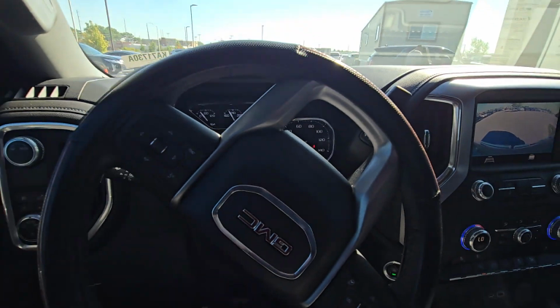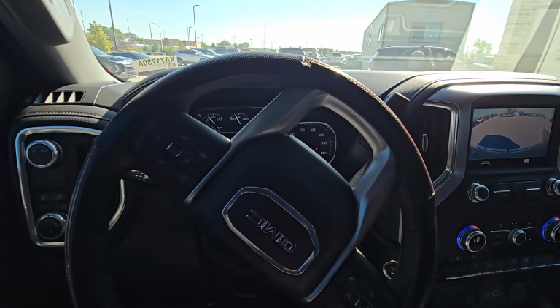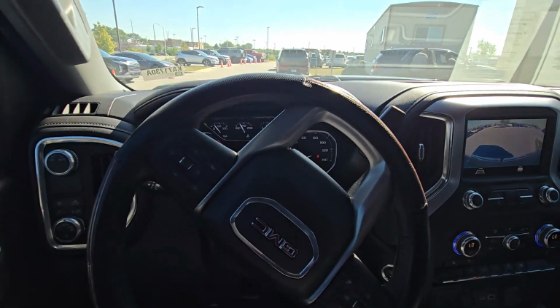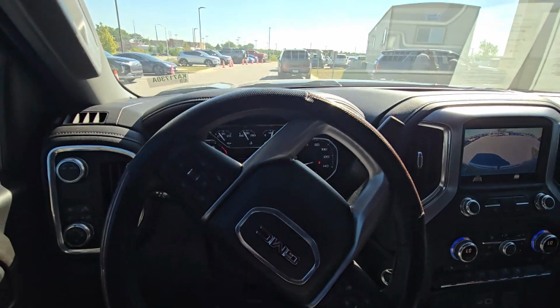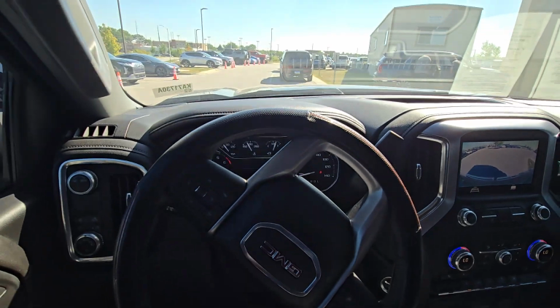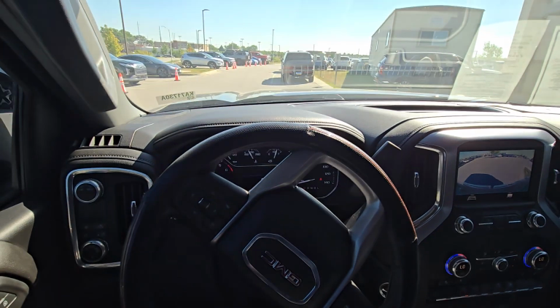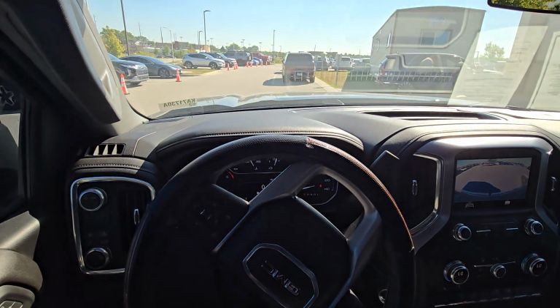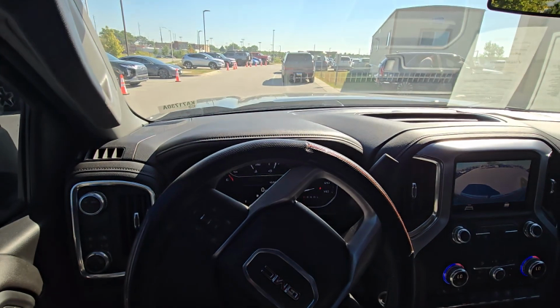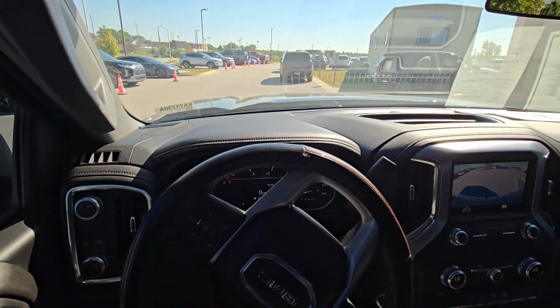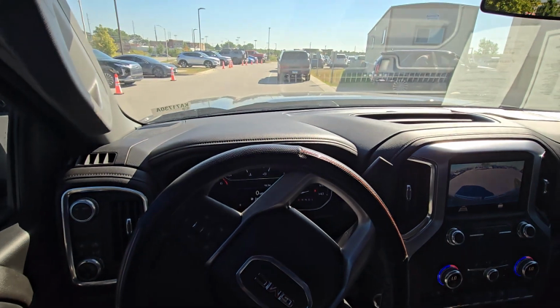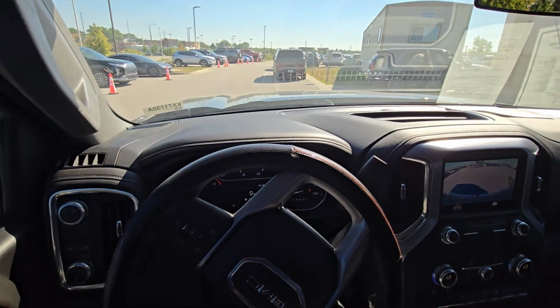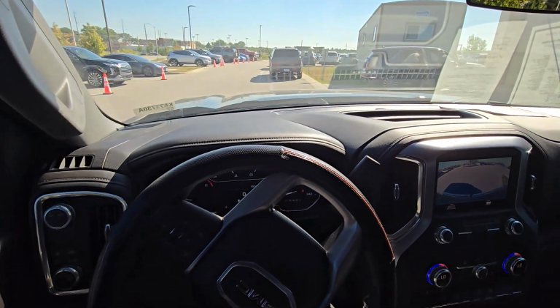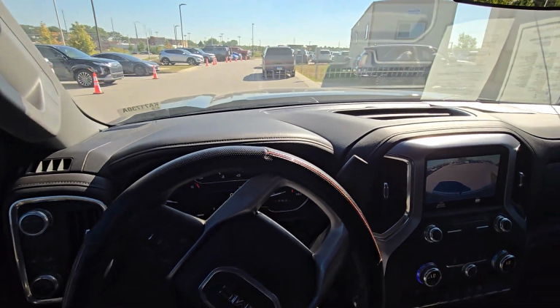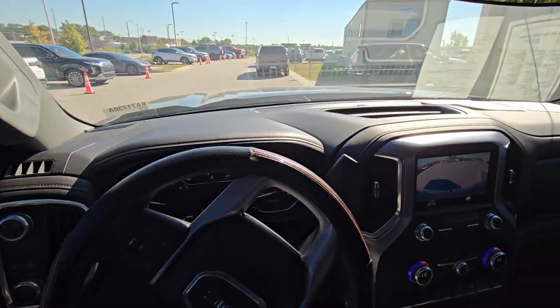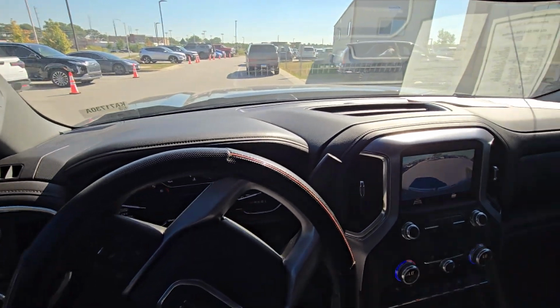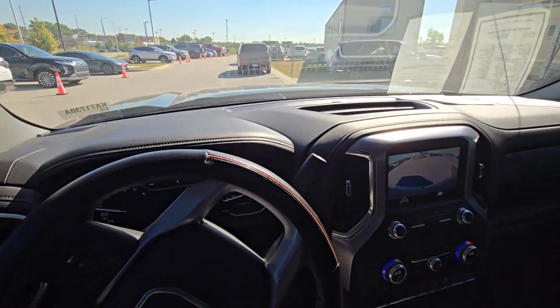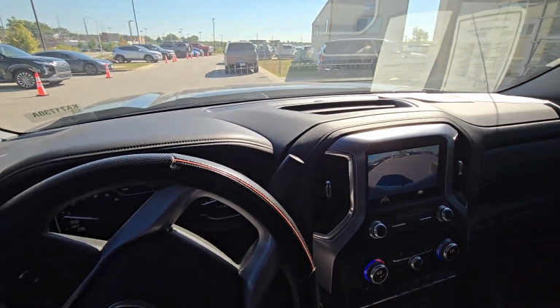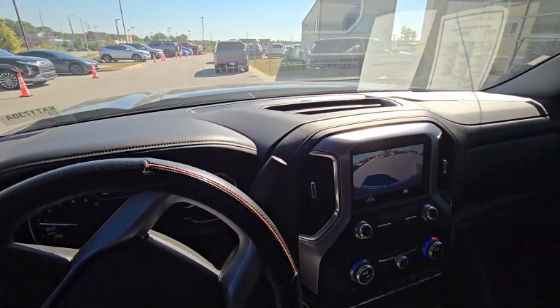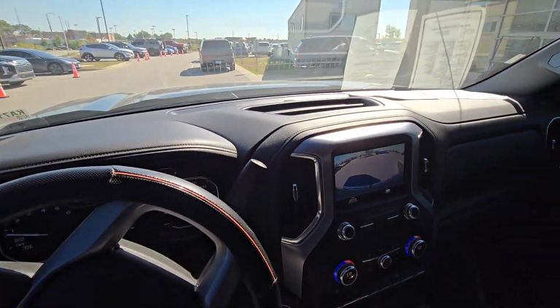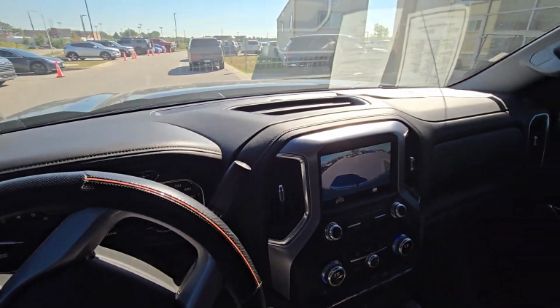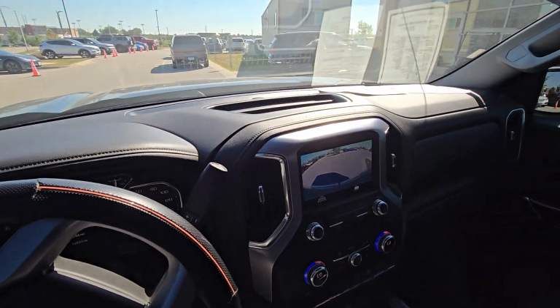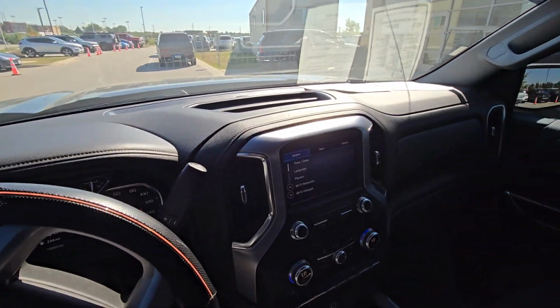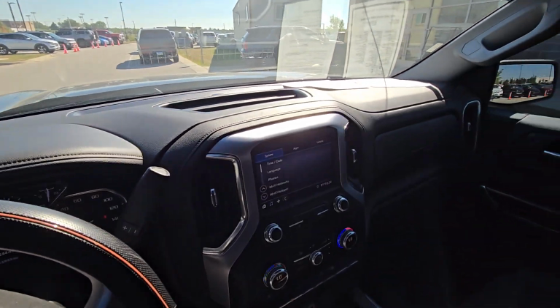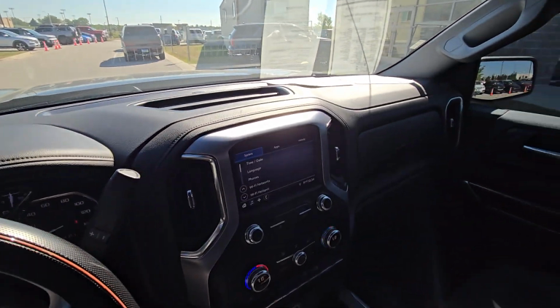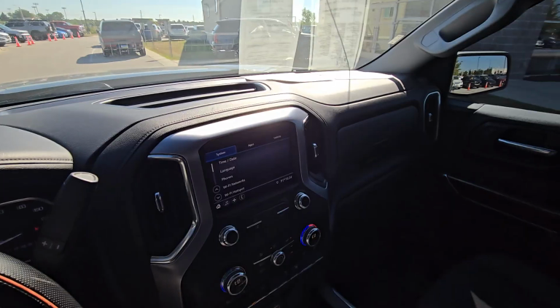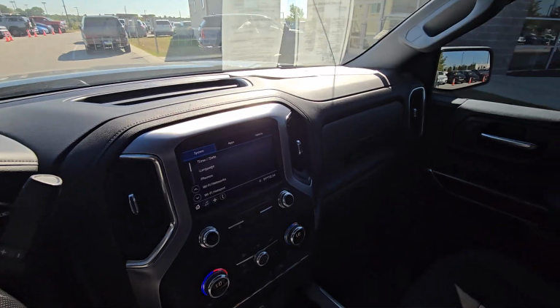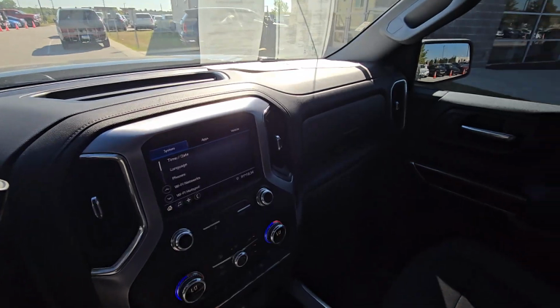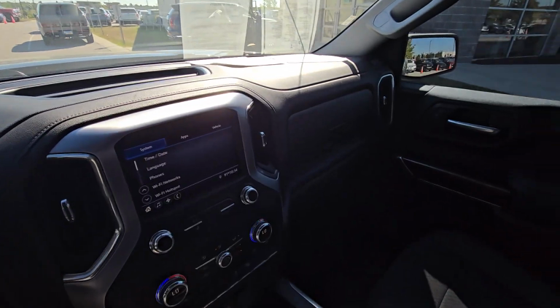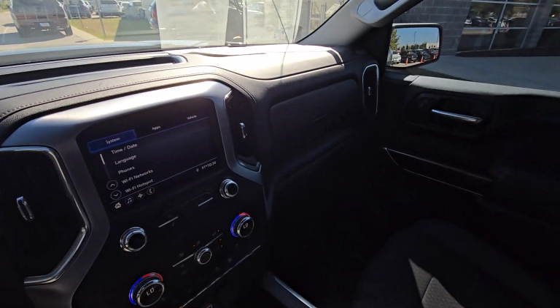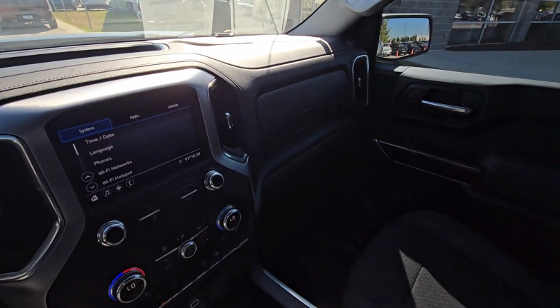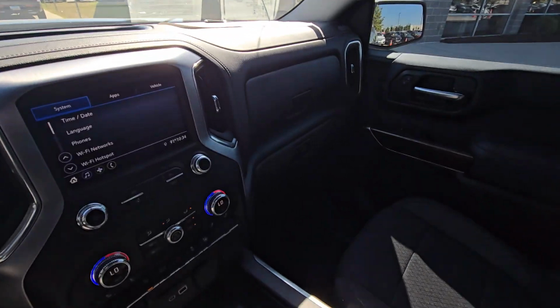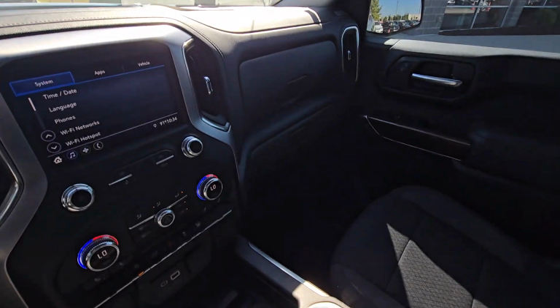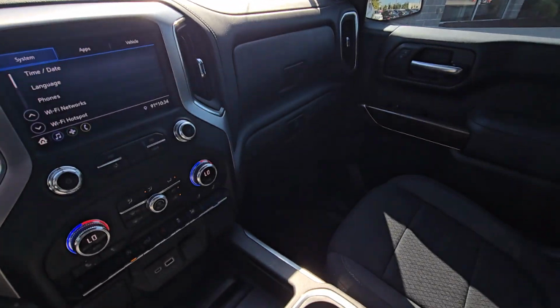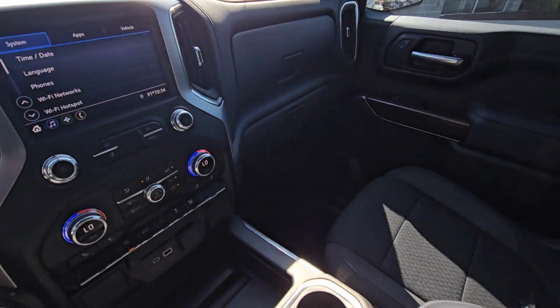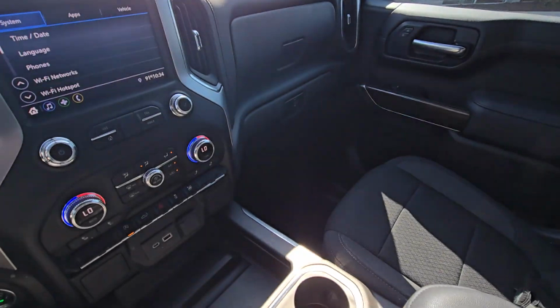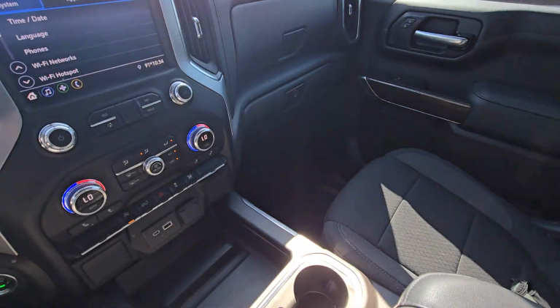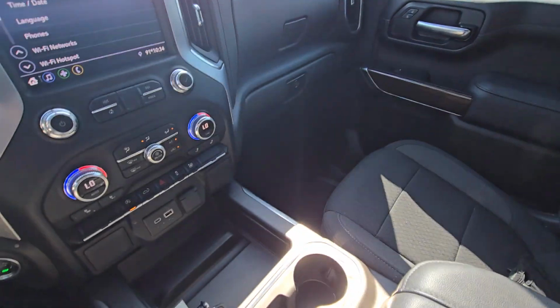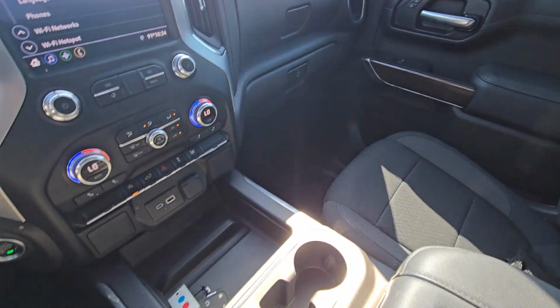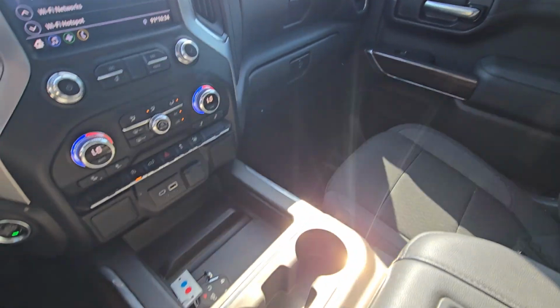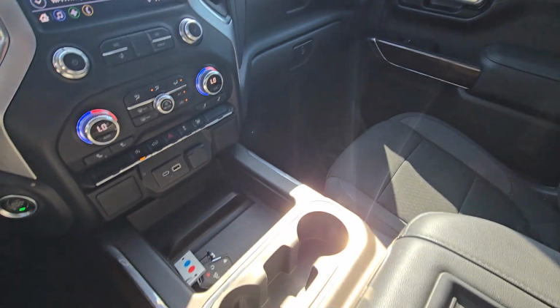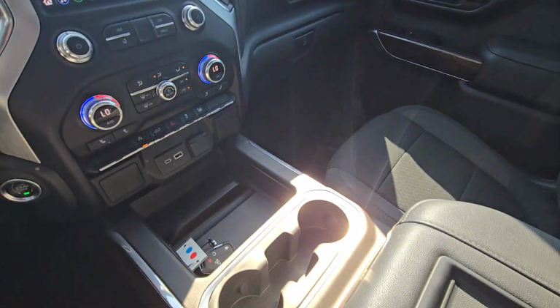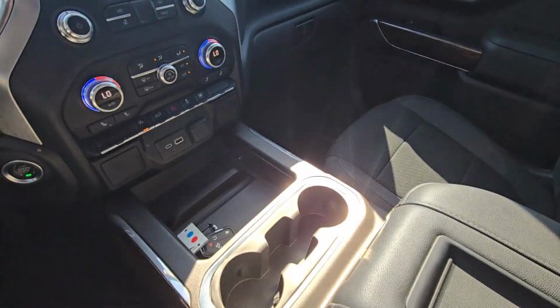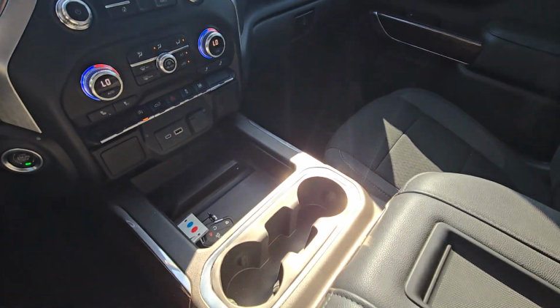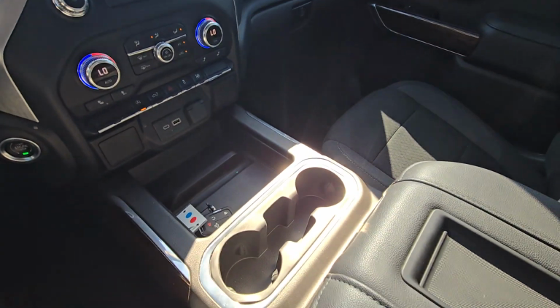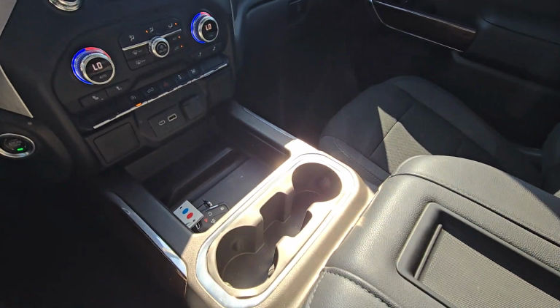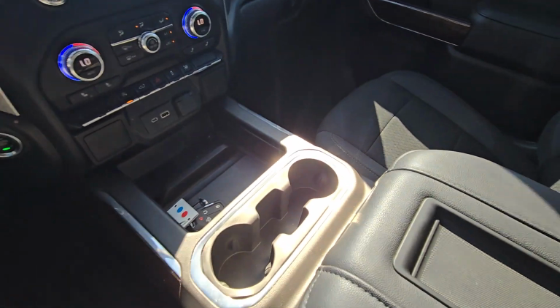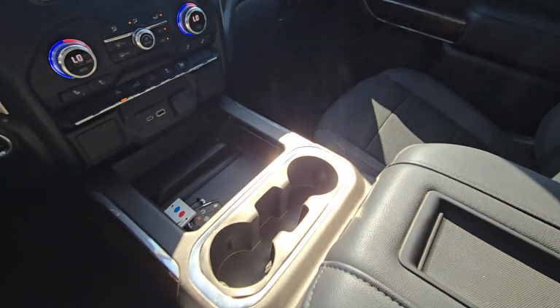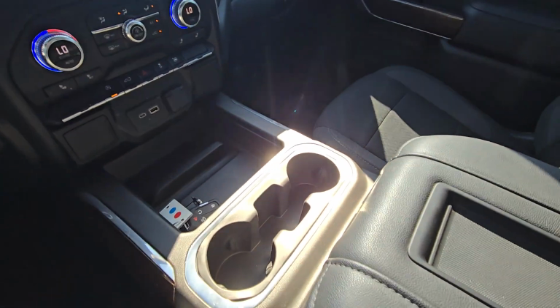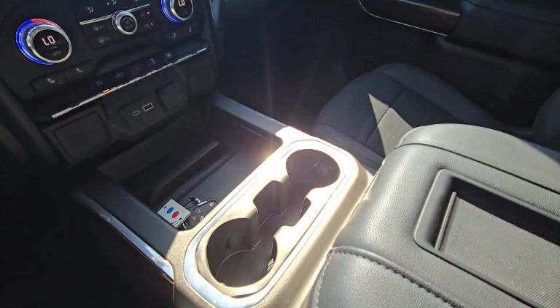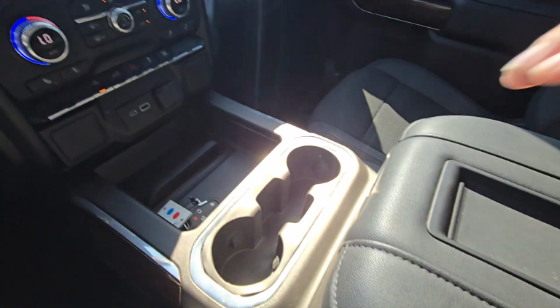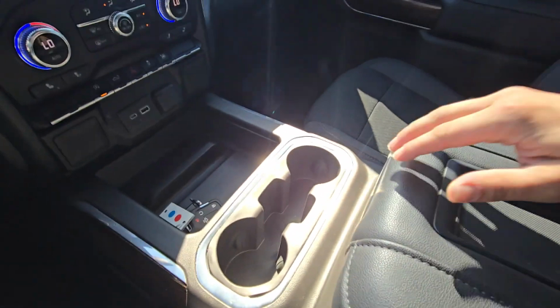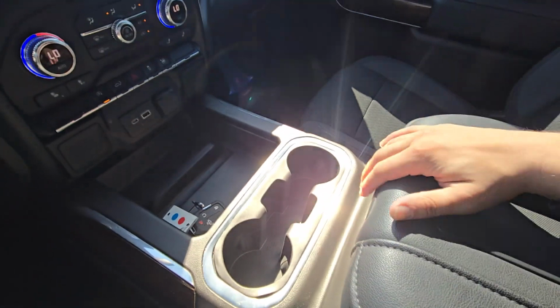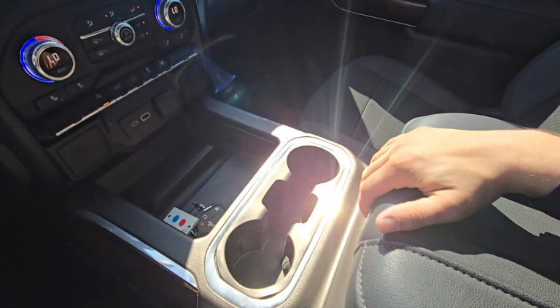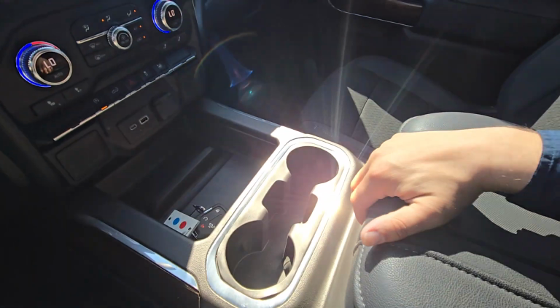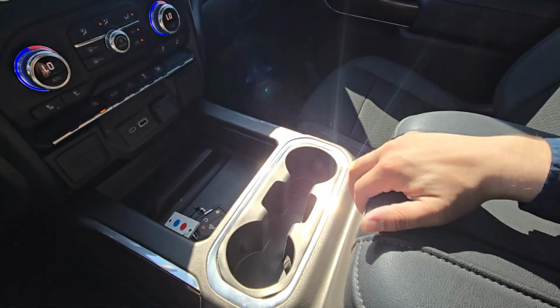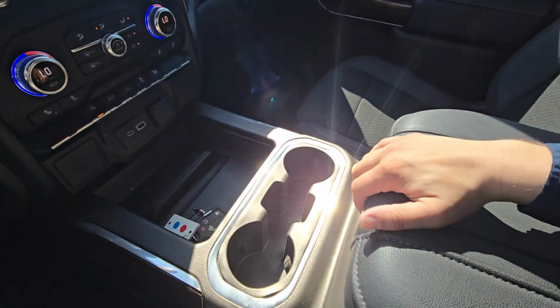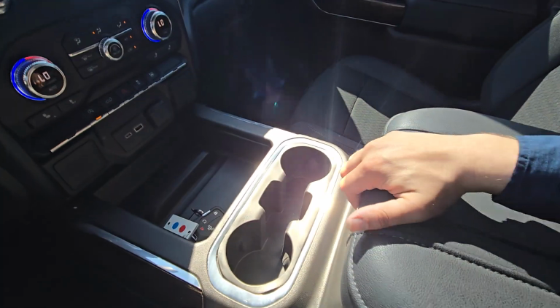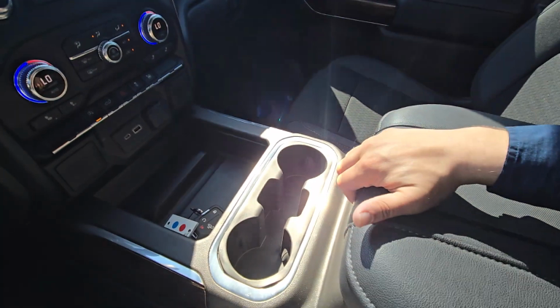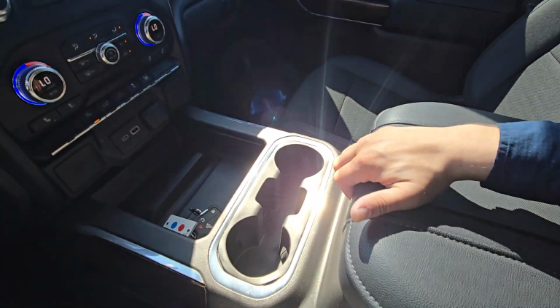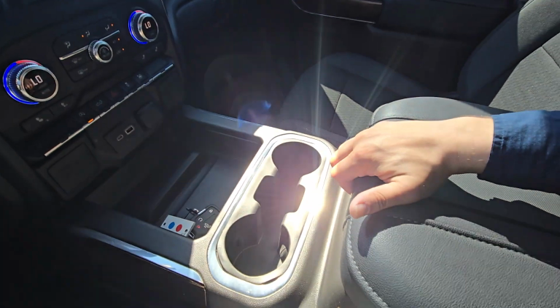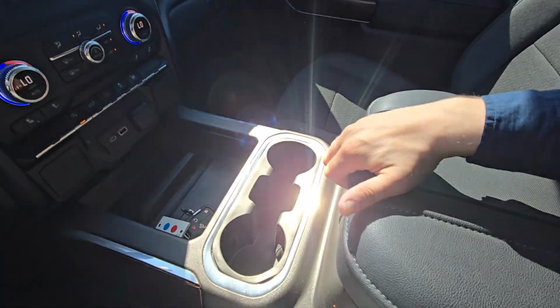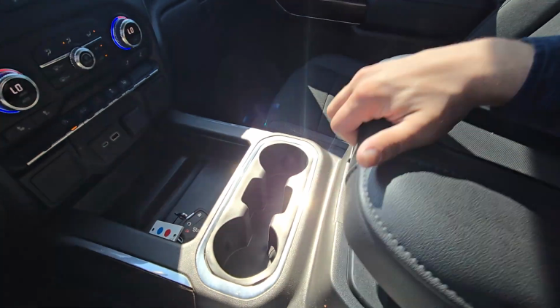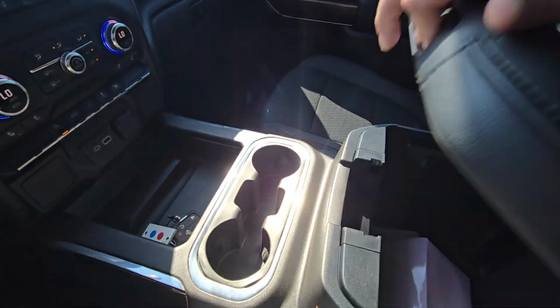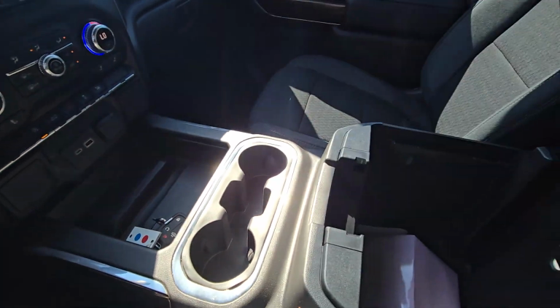I just want to point out that just like the body, just like the back seat, it is in fantastic condition. The previous owner barely drove it.